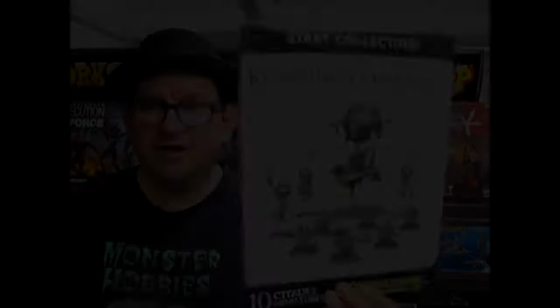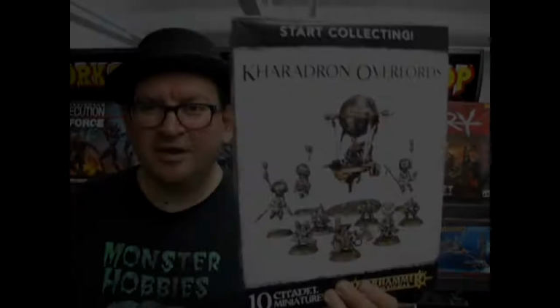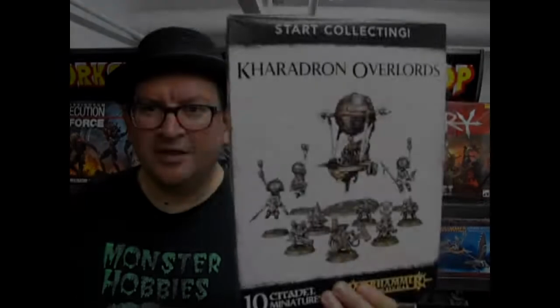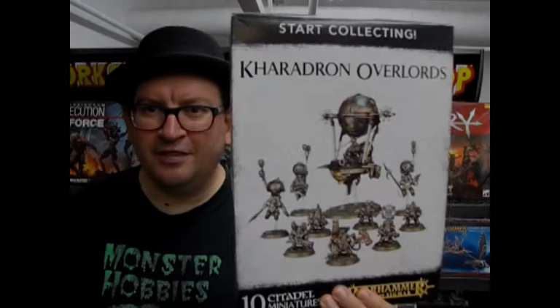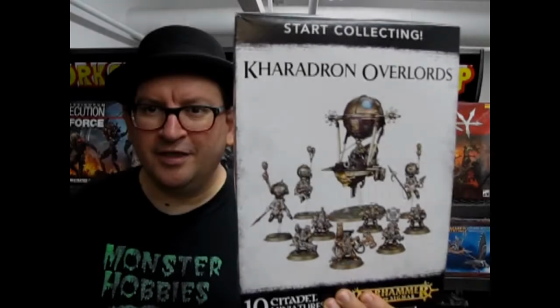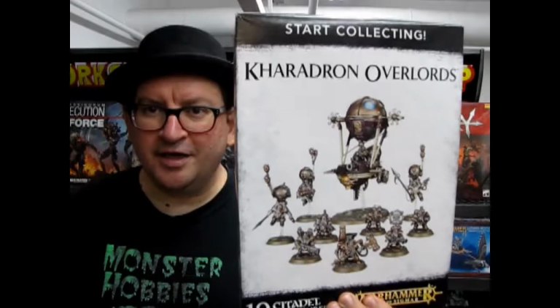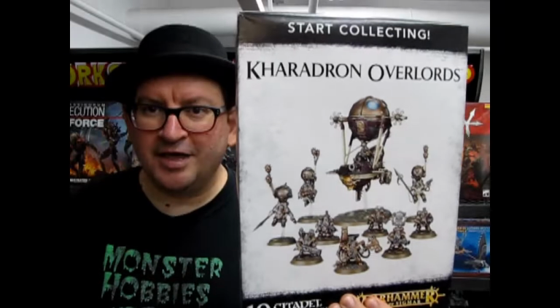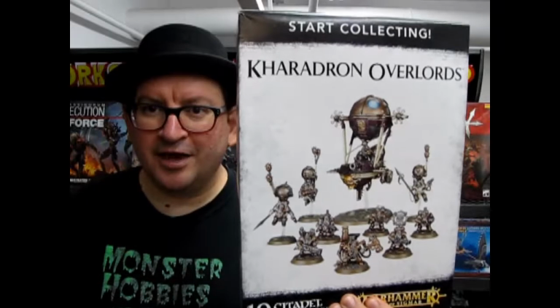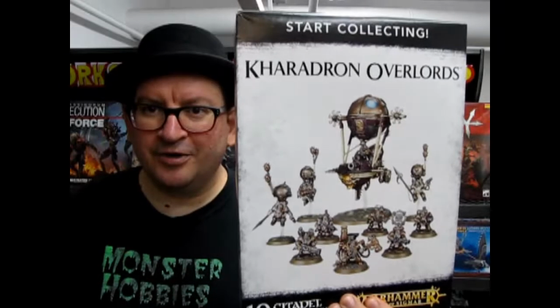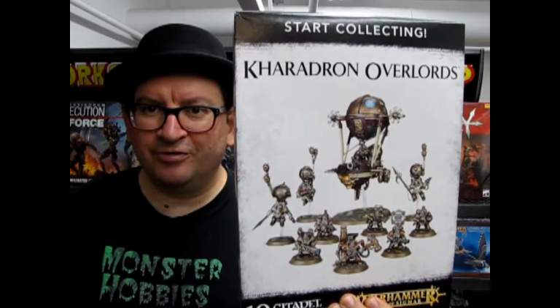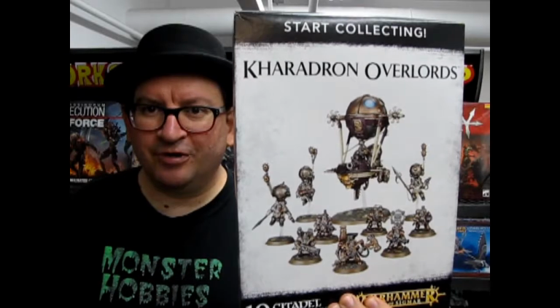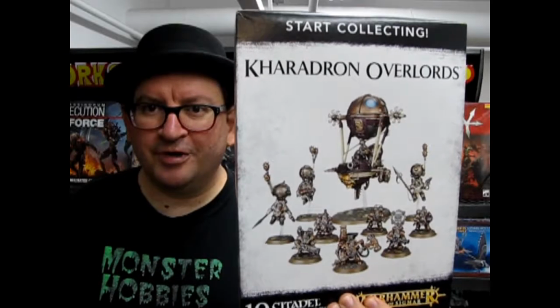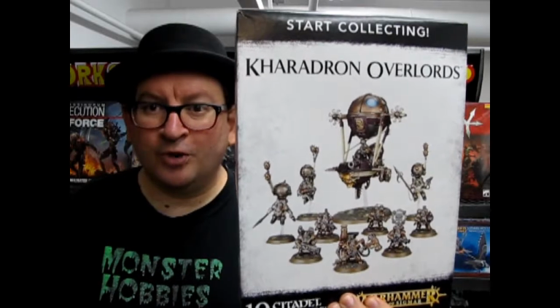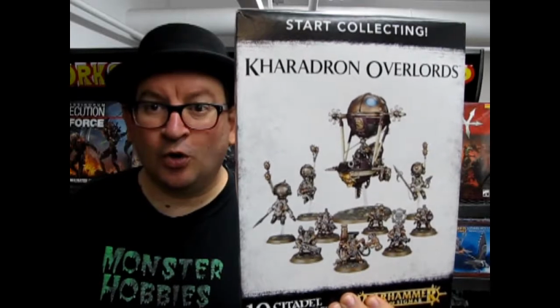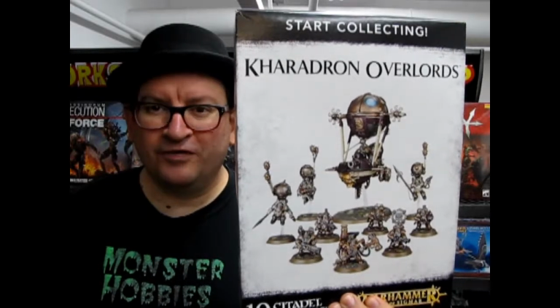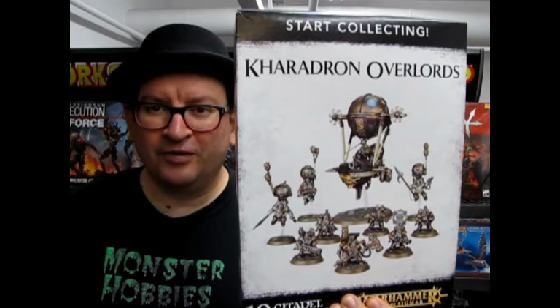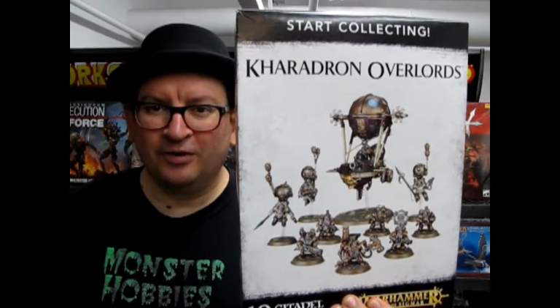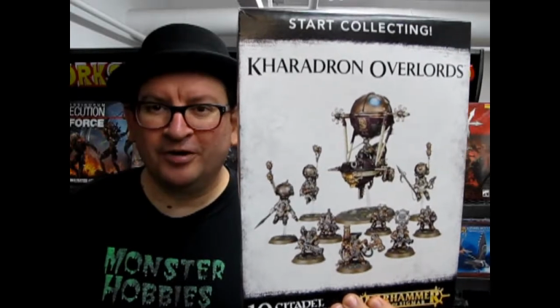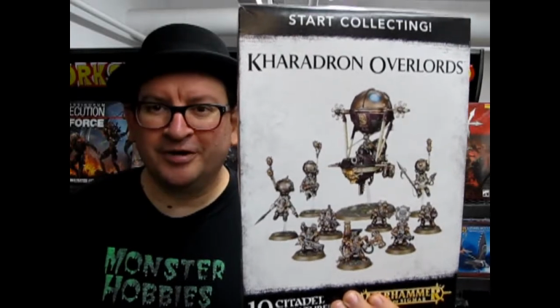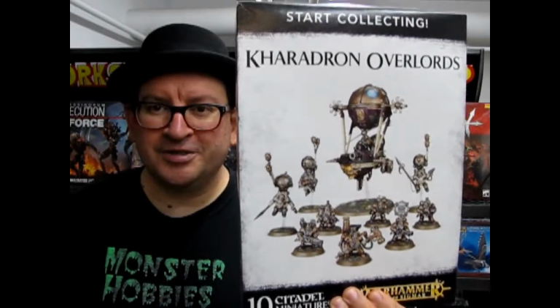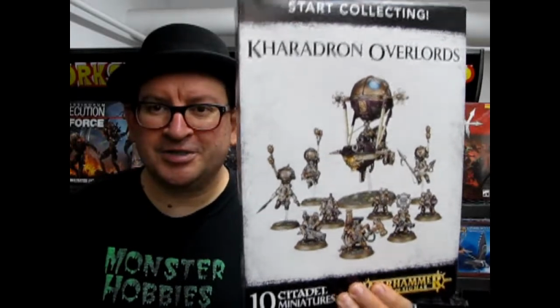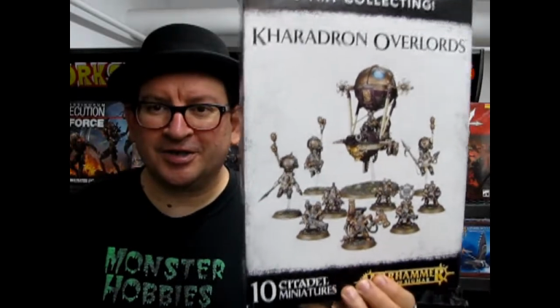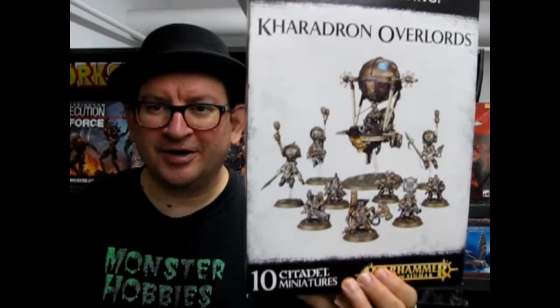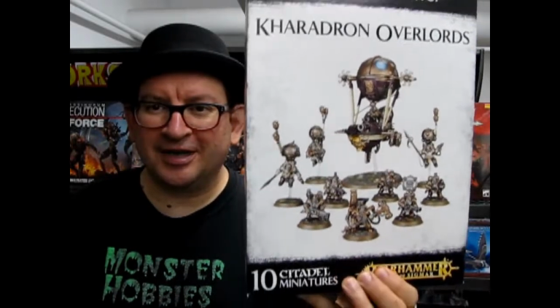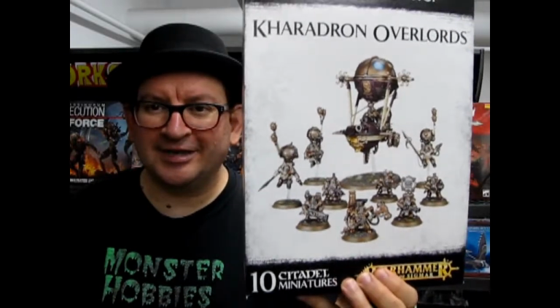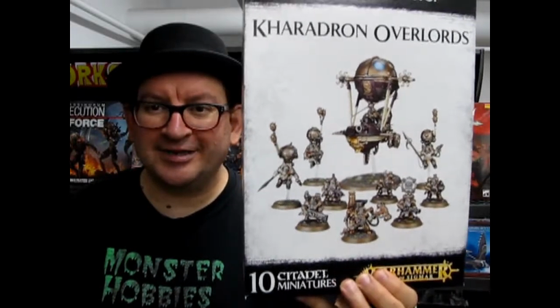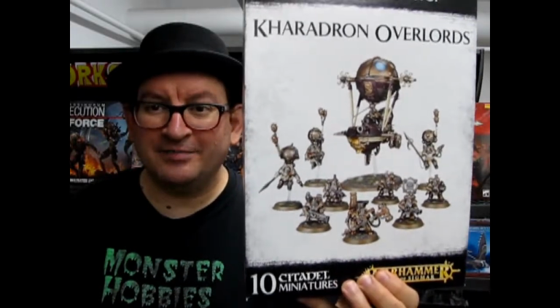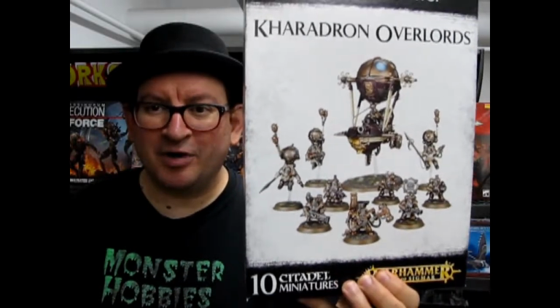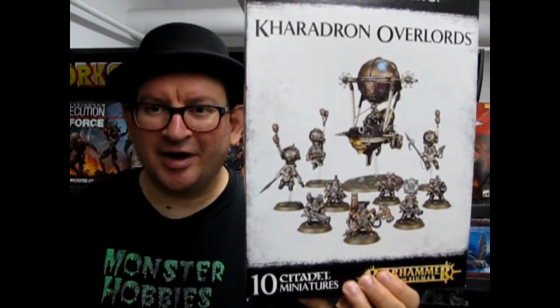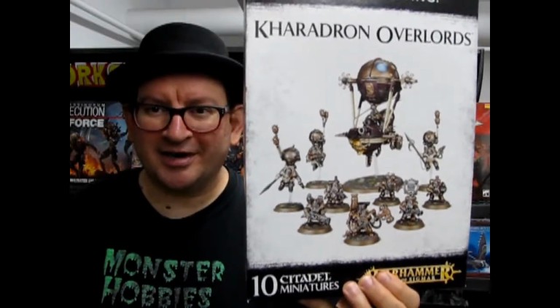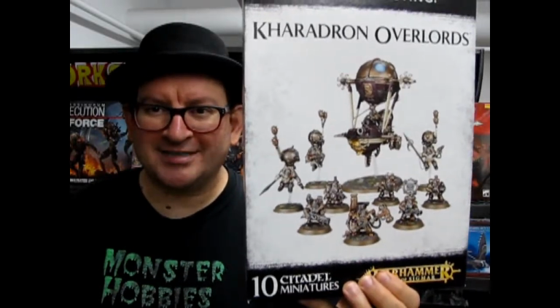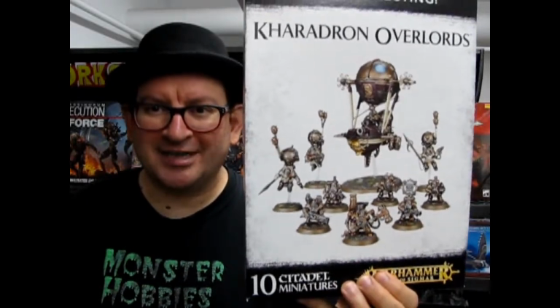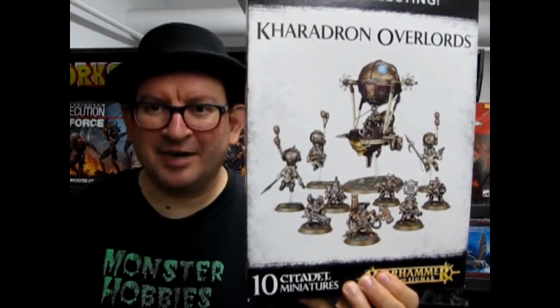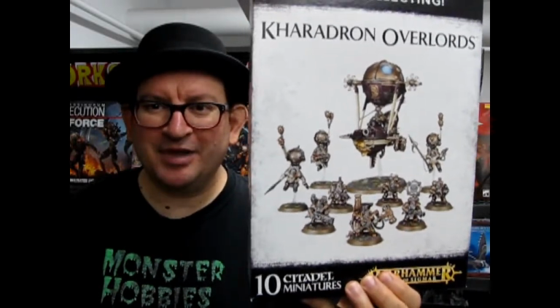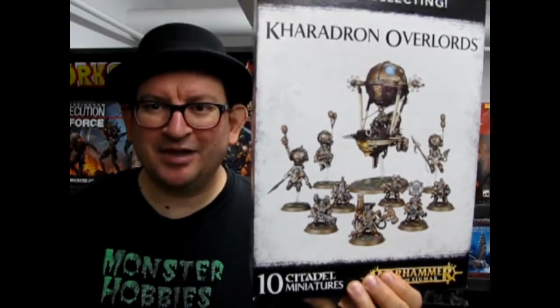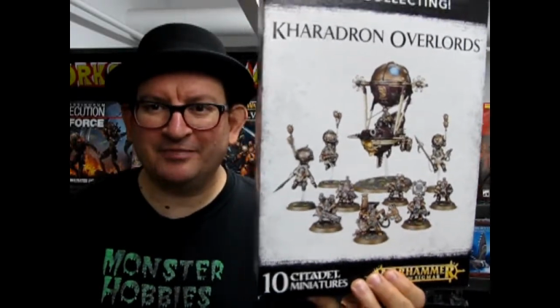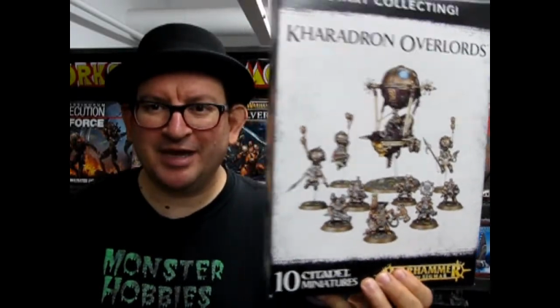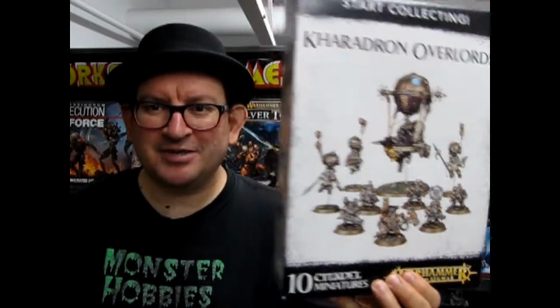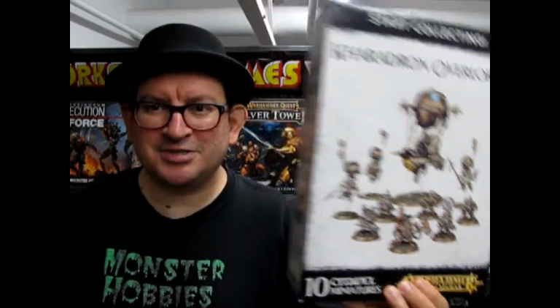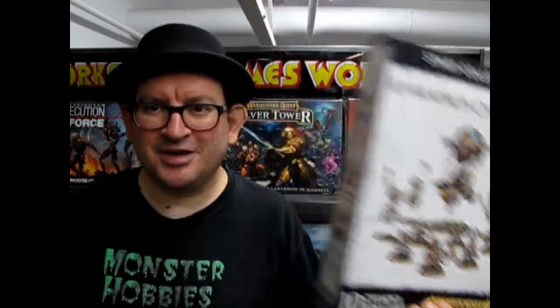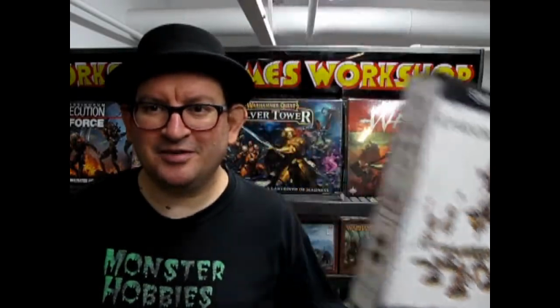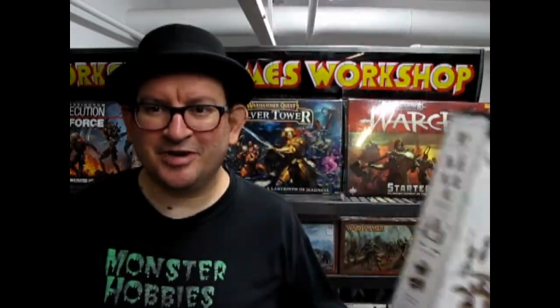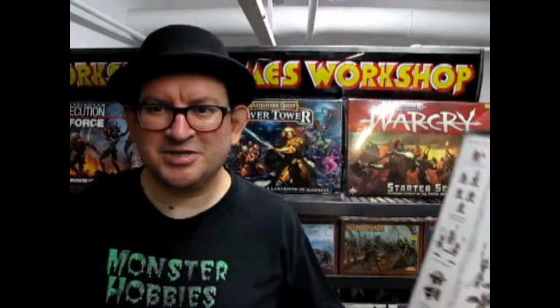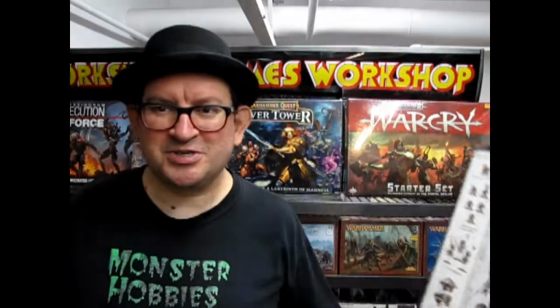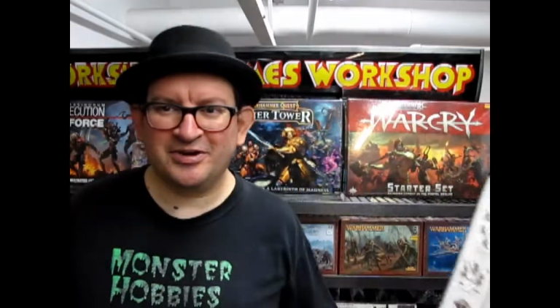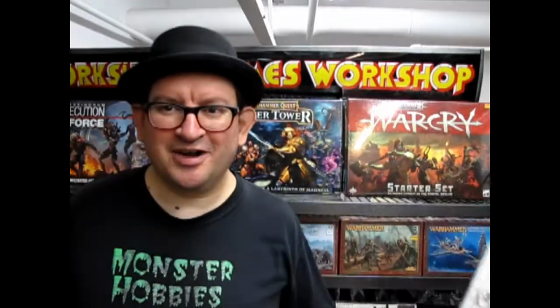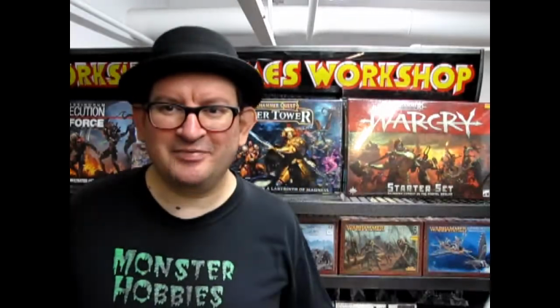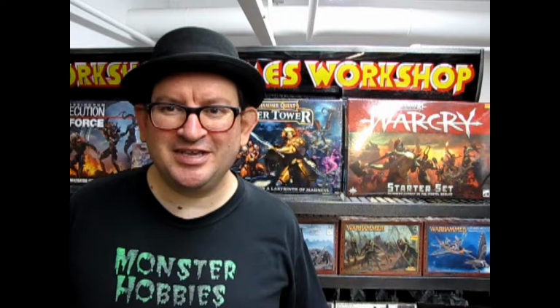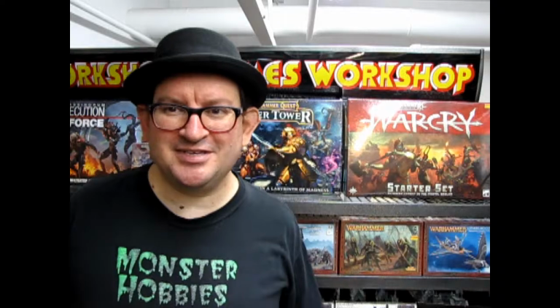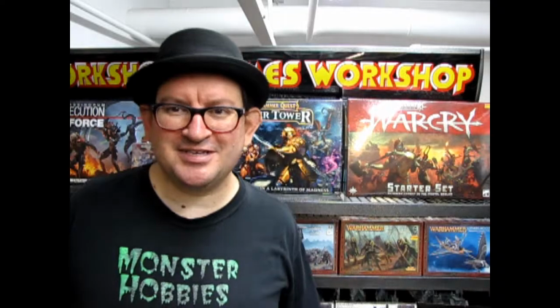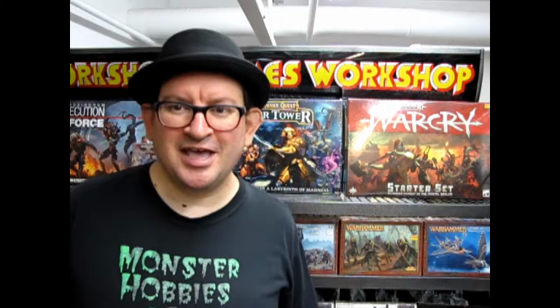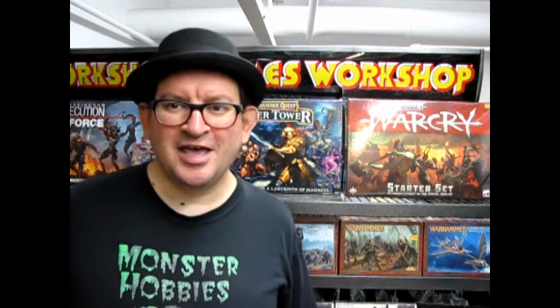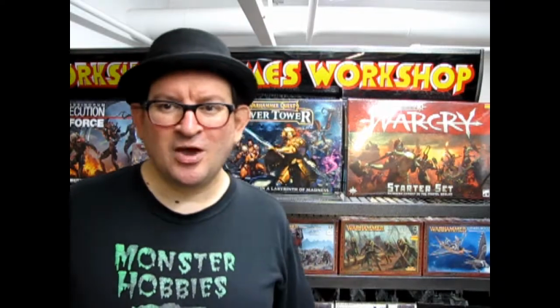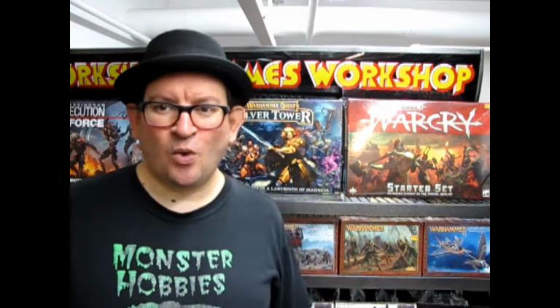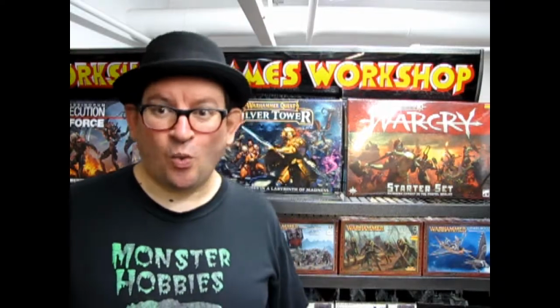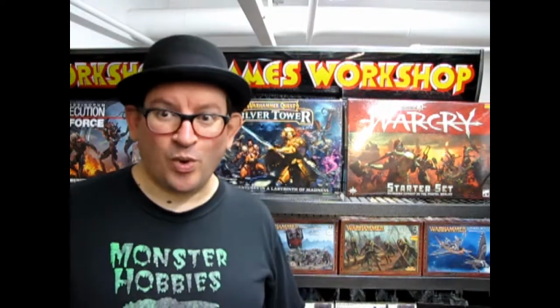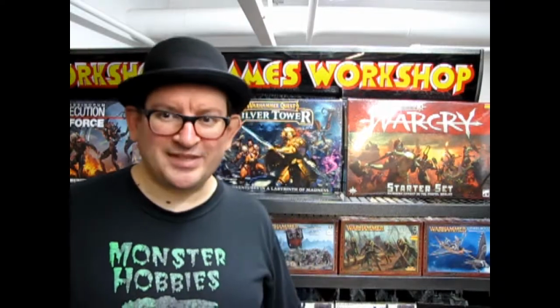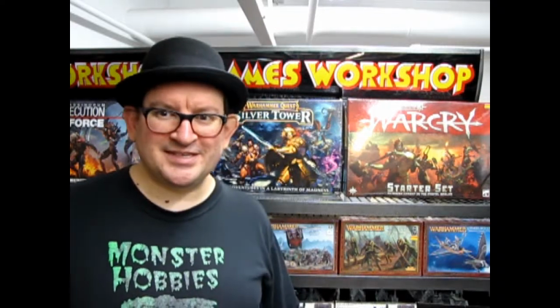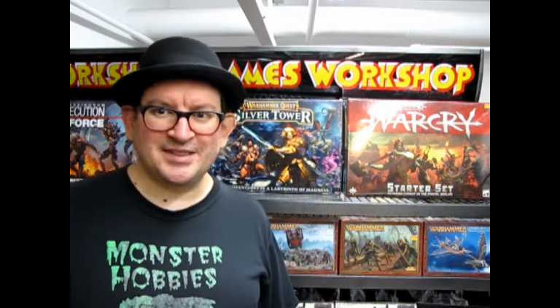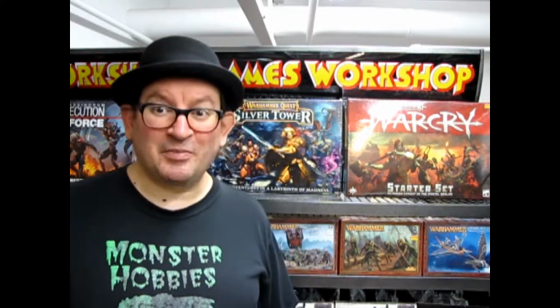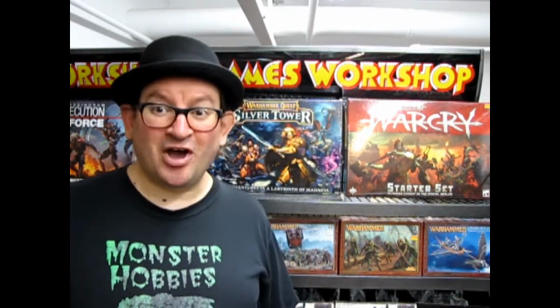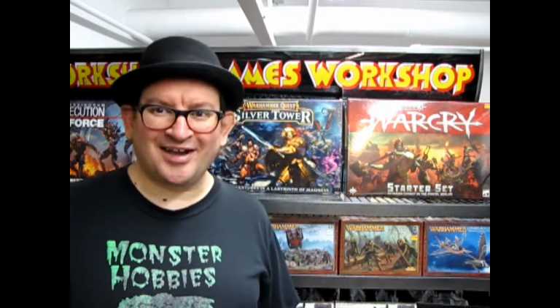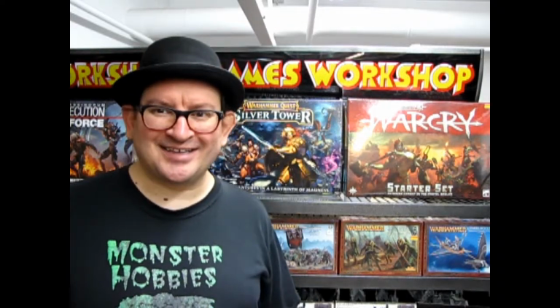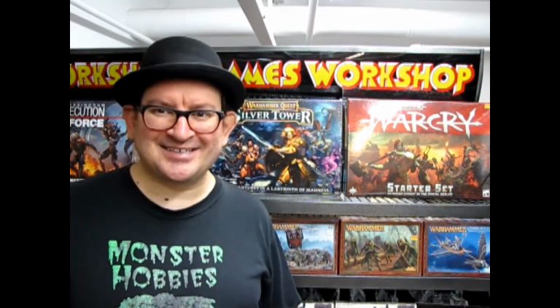The Caradron Overlord Star Collecting Box coming up next on Monster Hobbies What's in the Box?